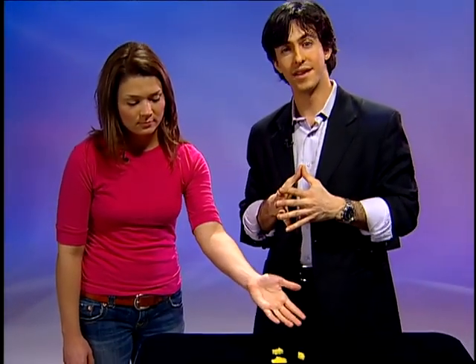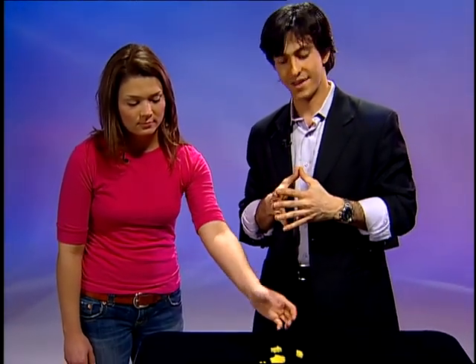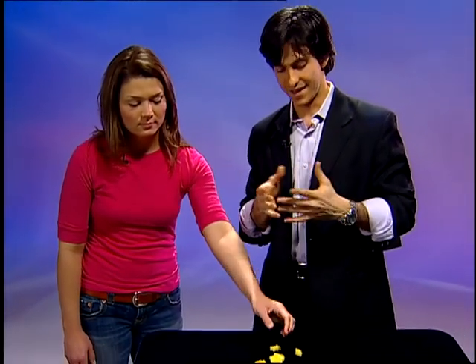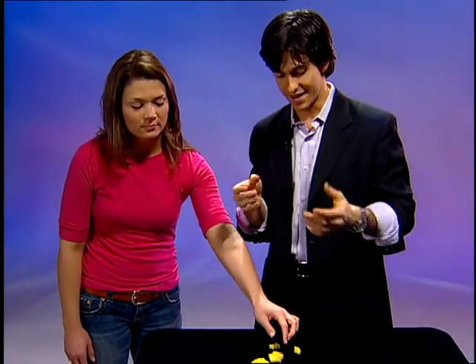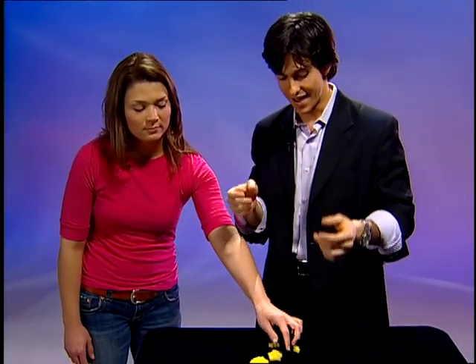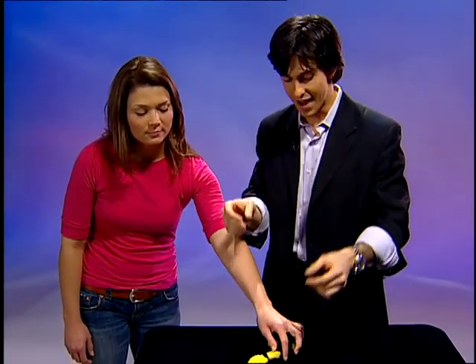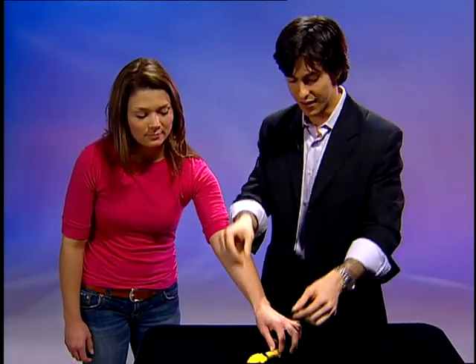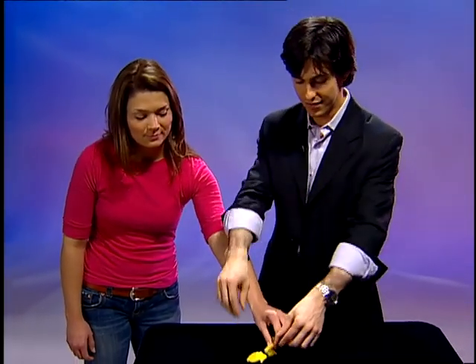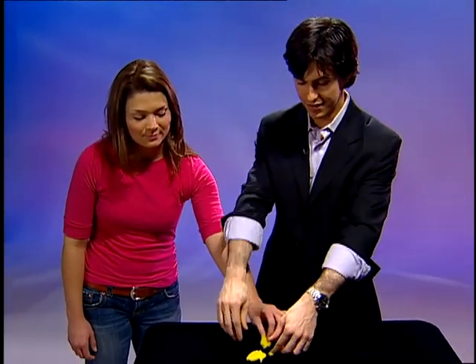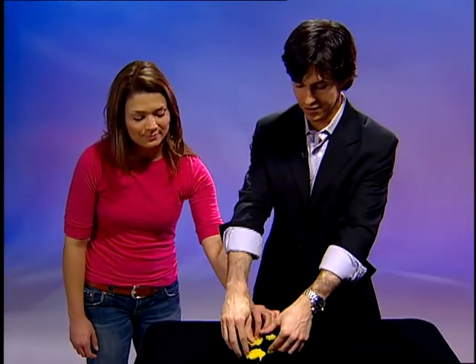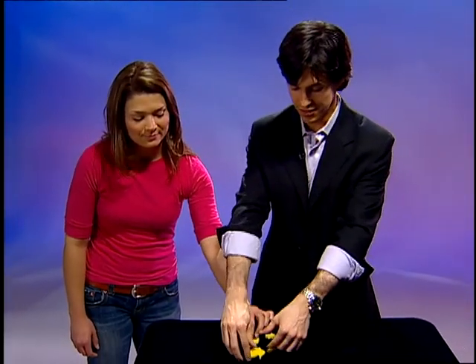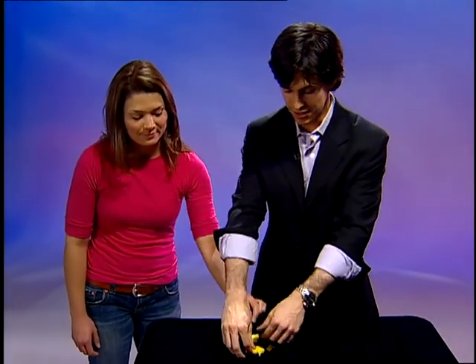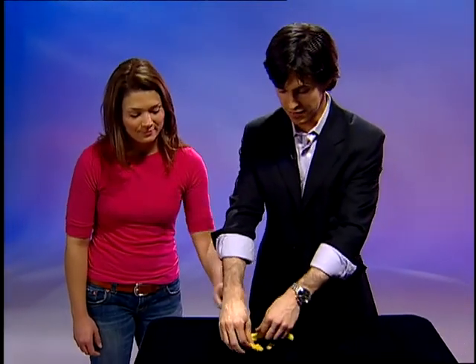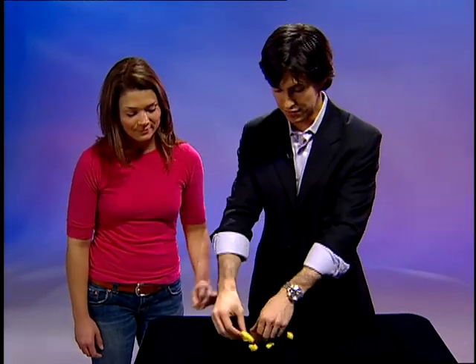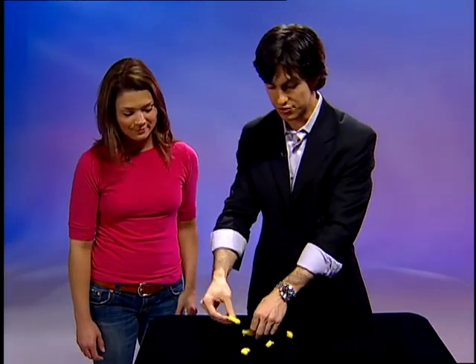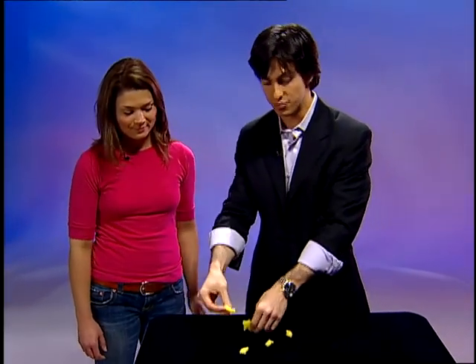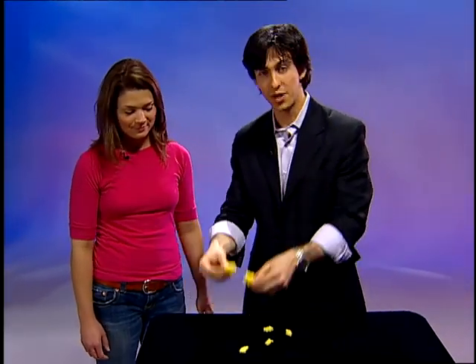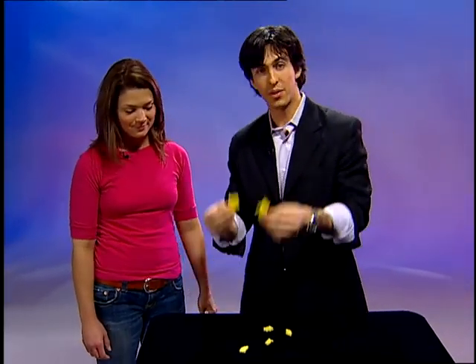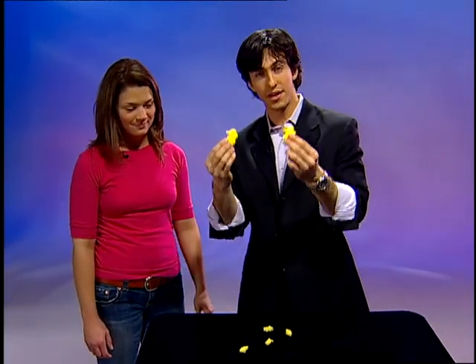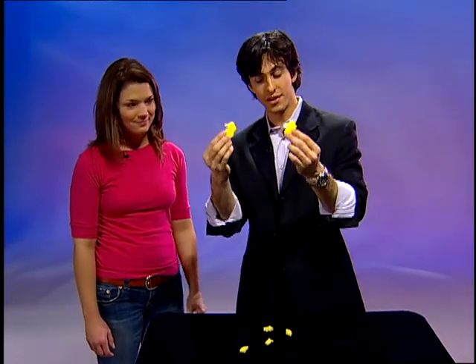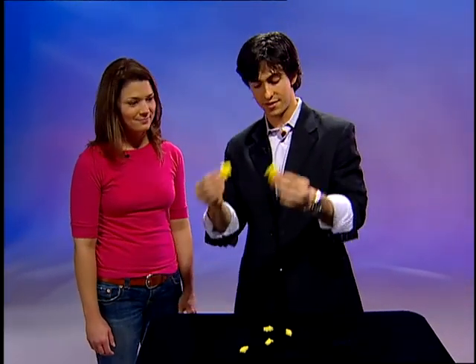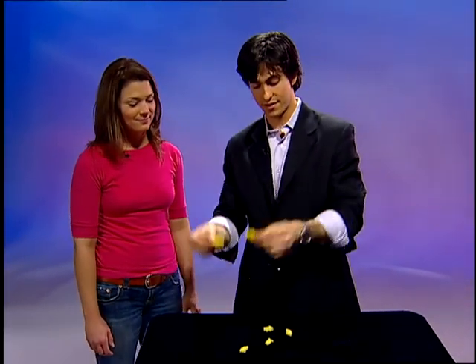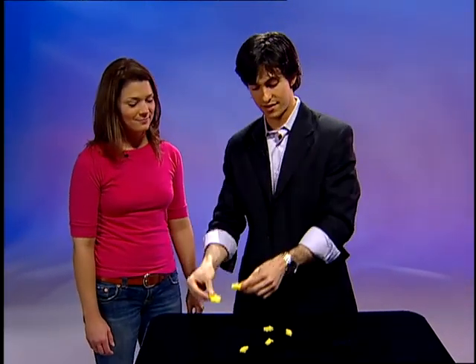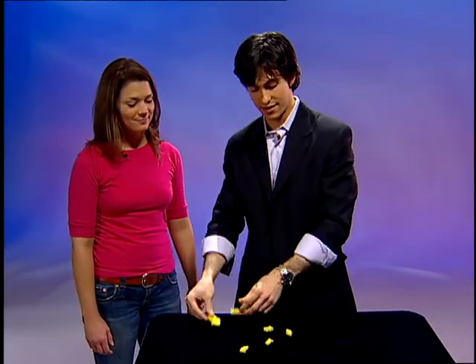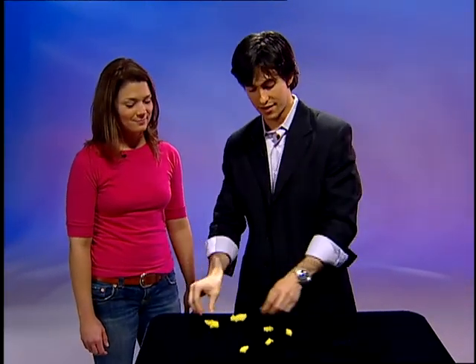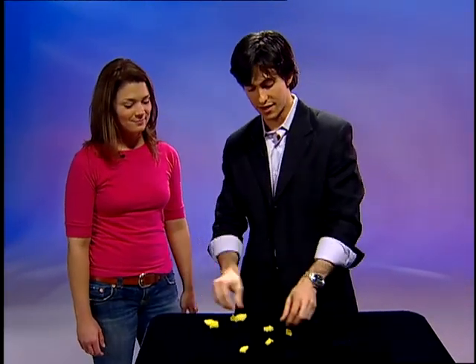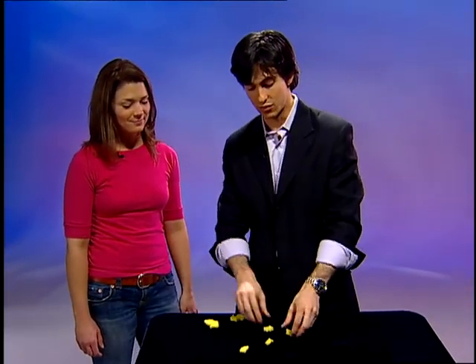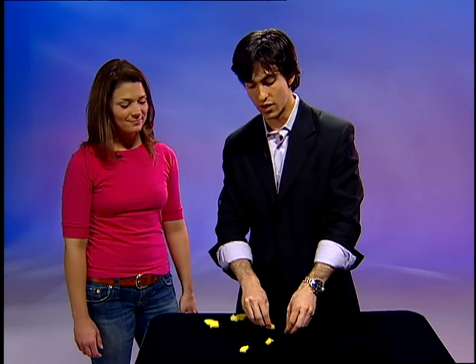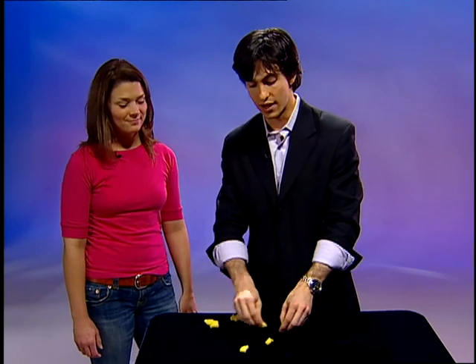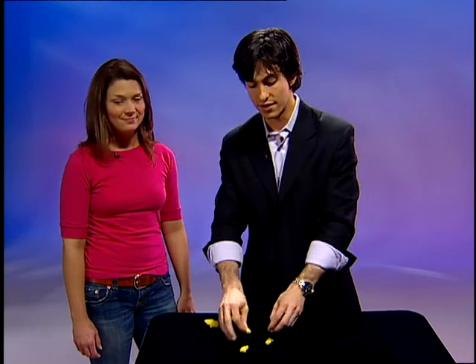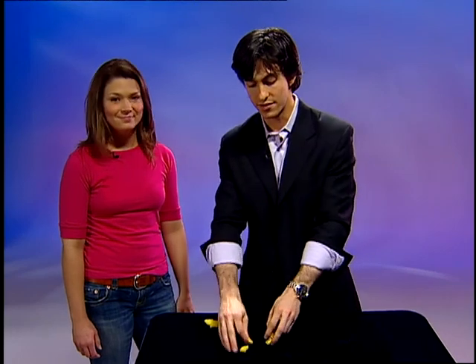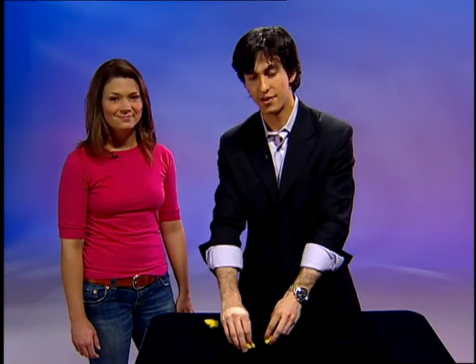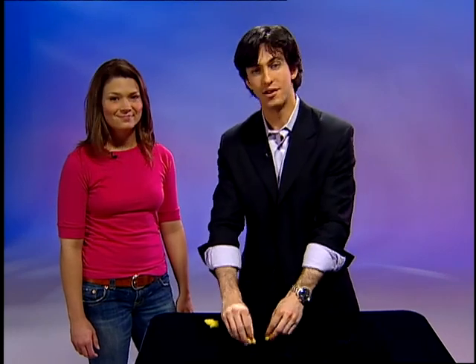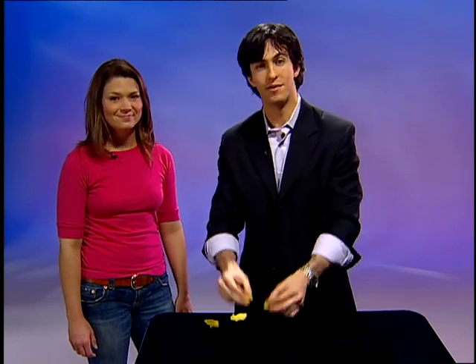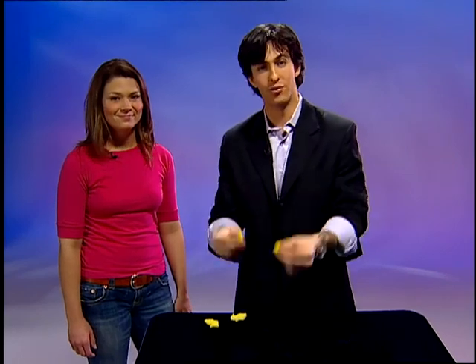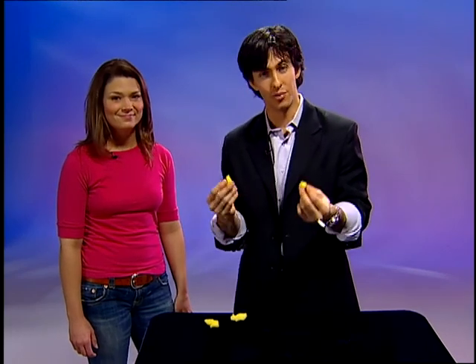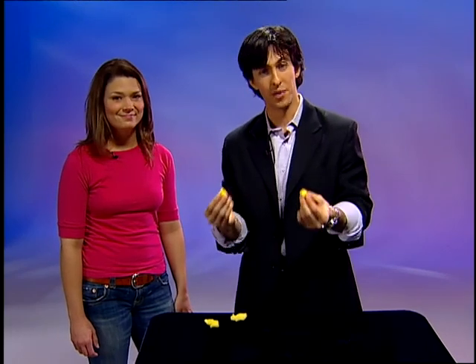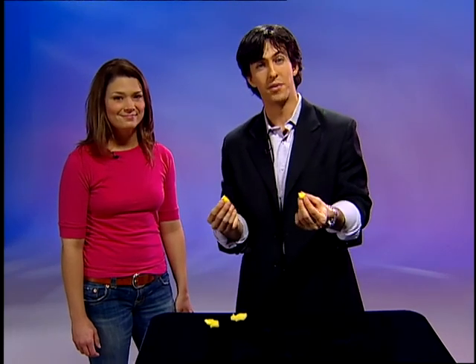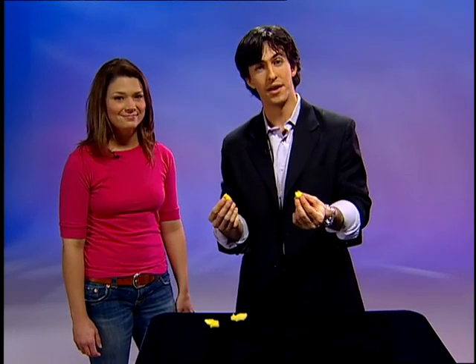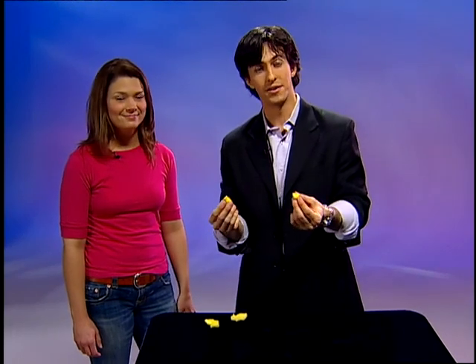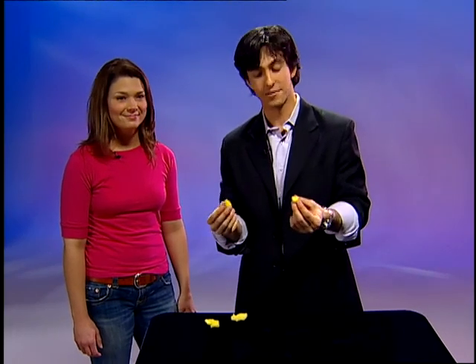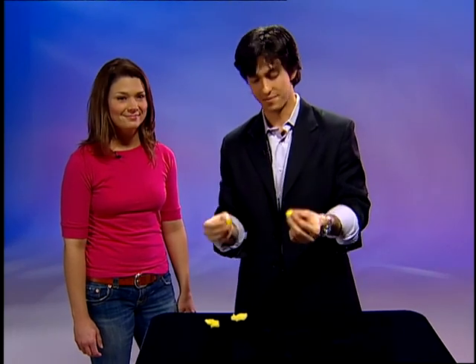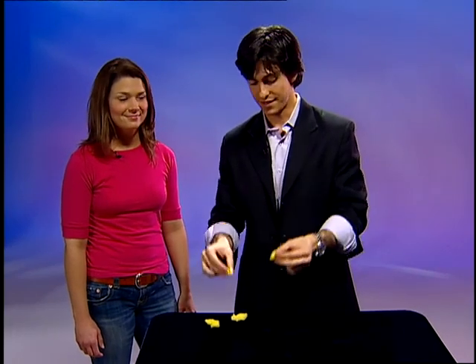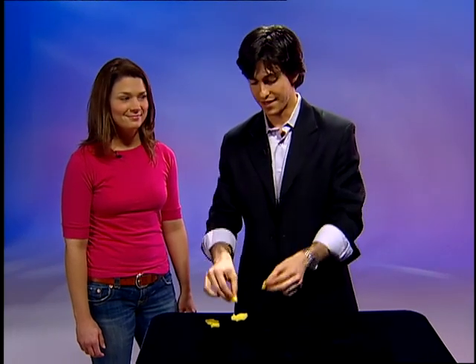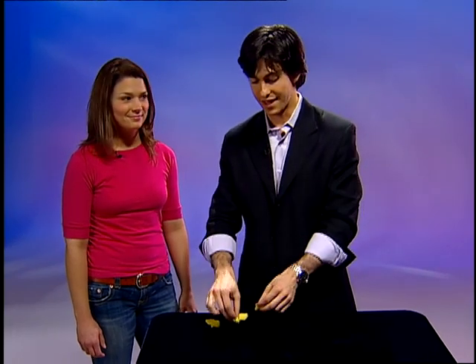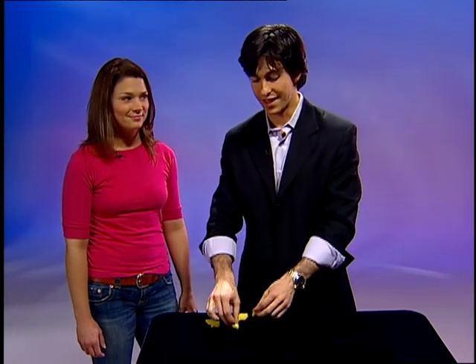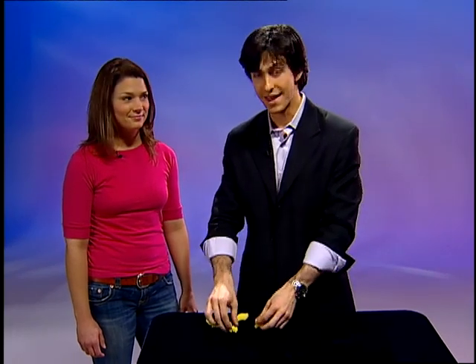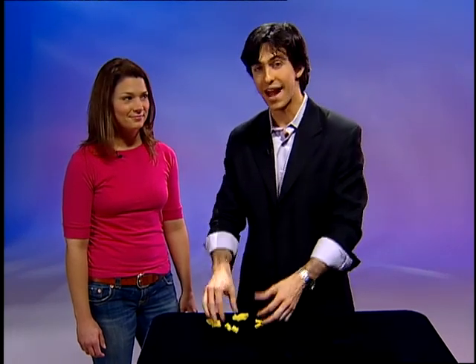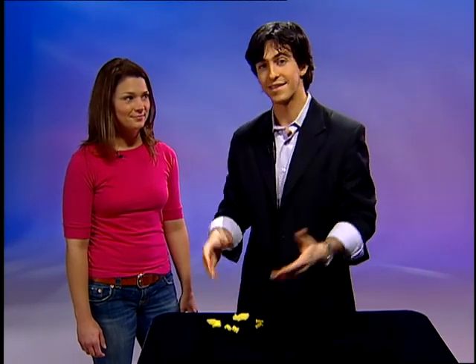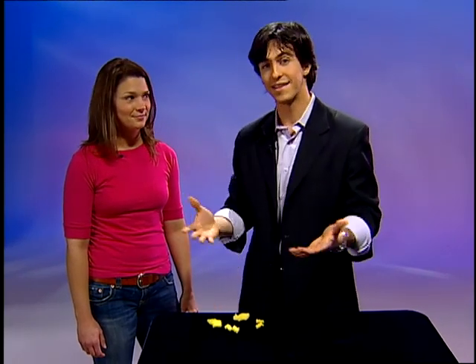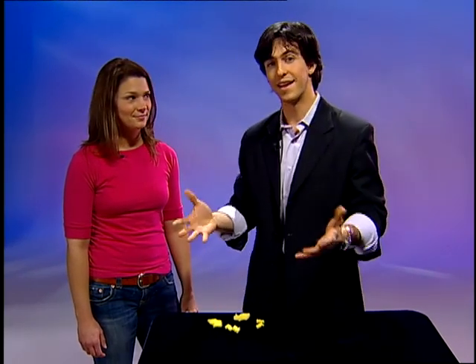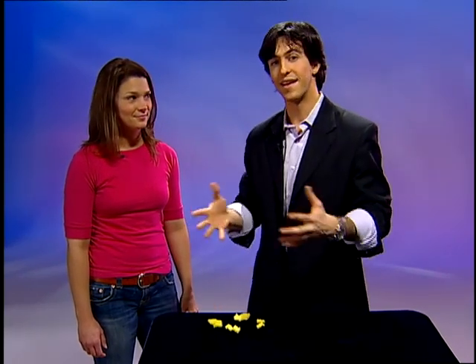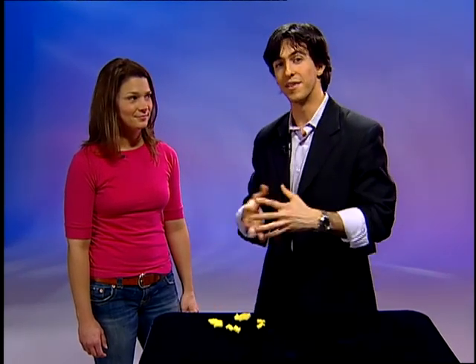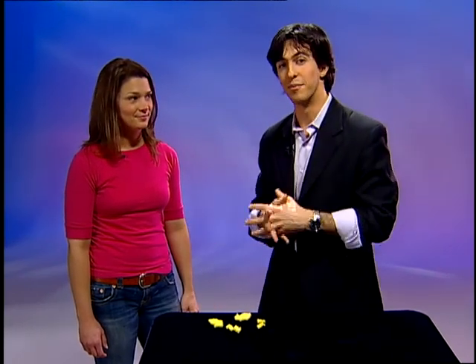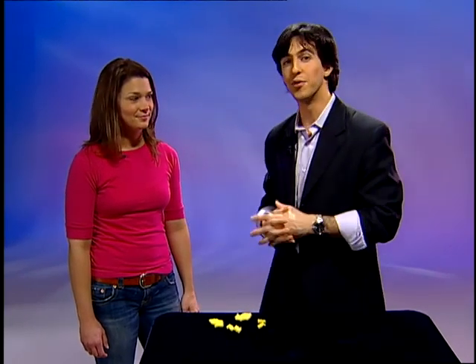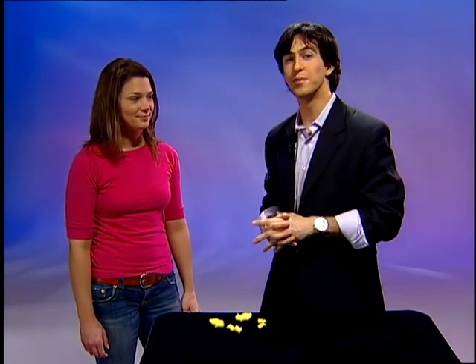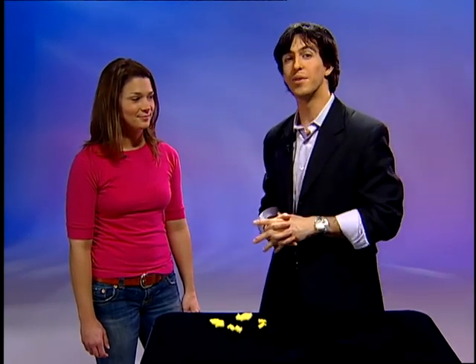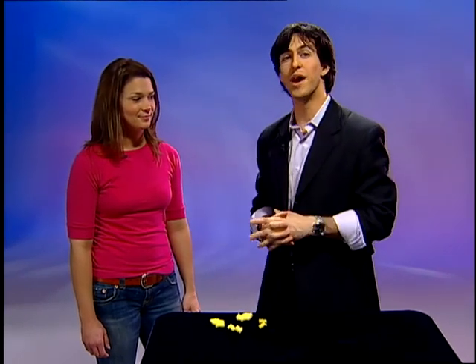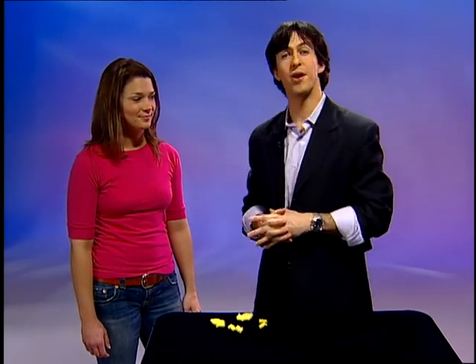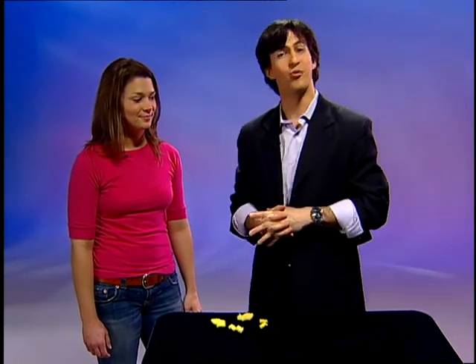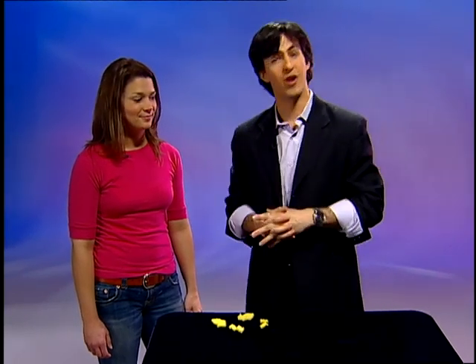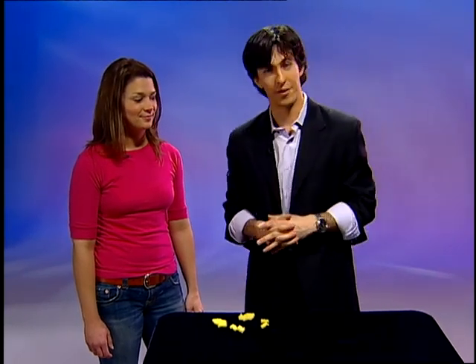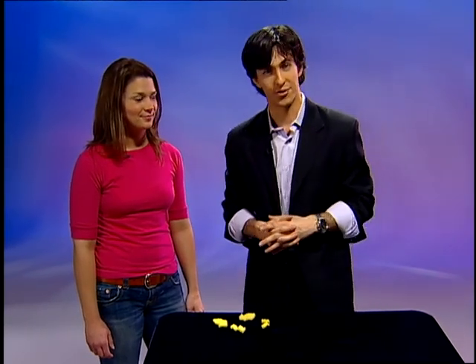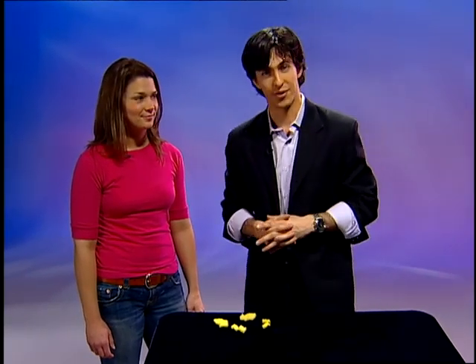And now you've got the two big bunnies as well as the four baby bunnies. And that's the multiplying rabbits trick.